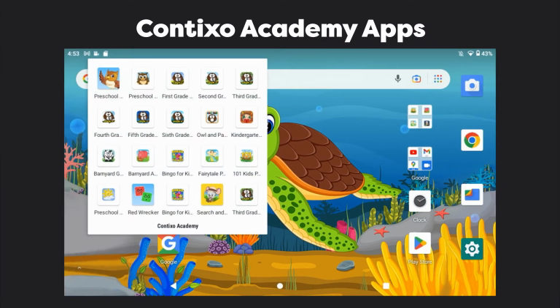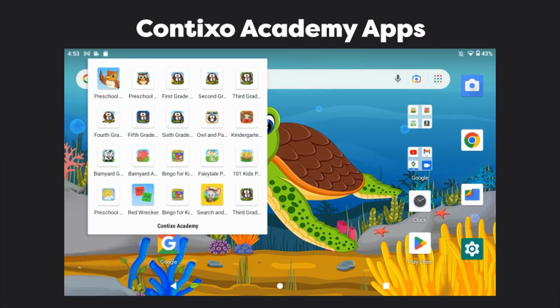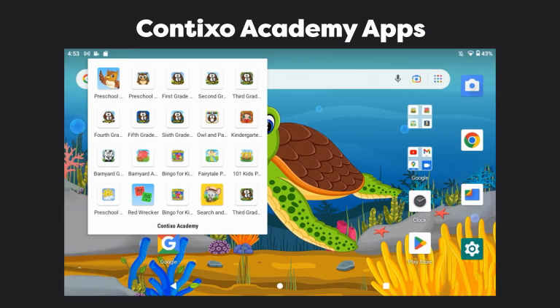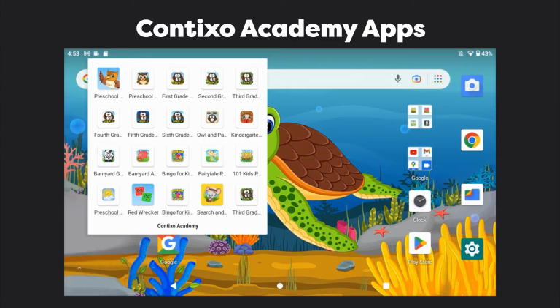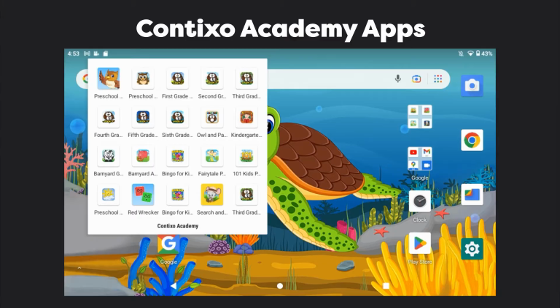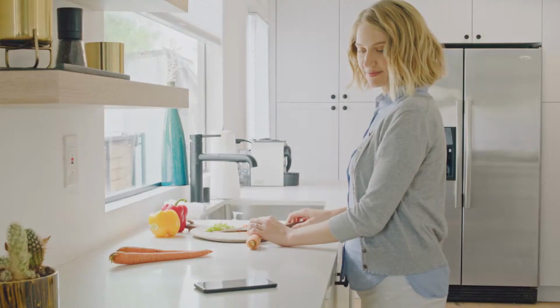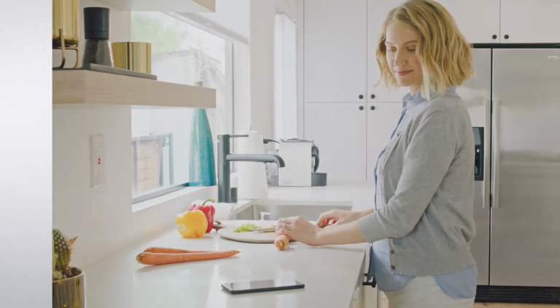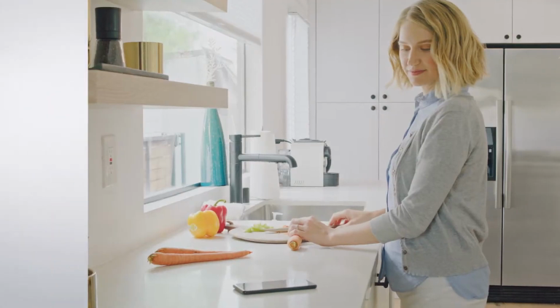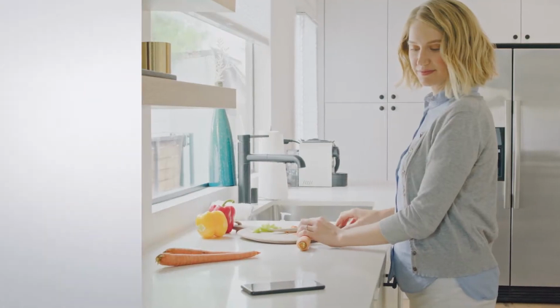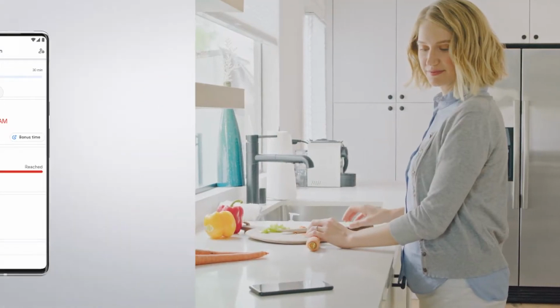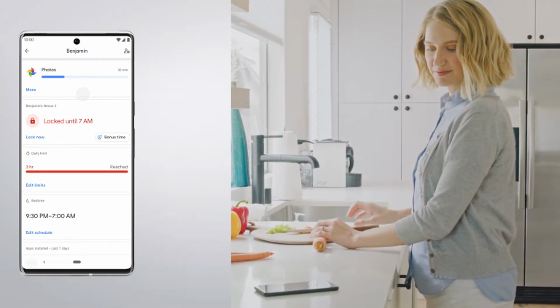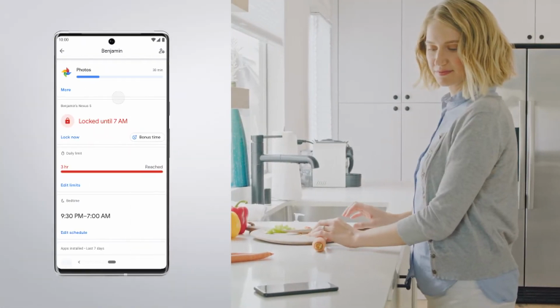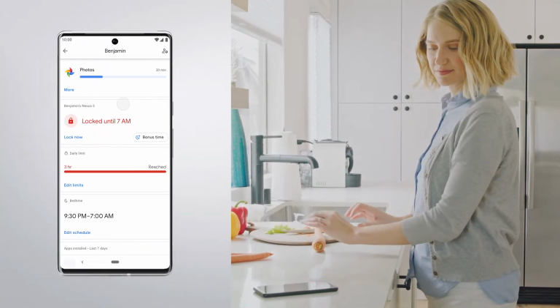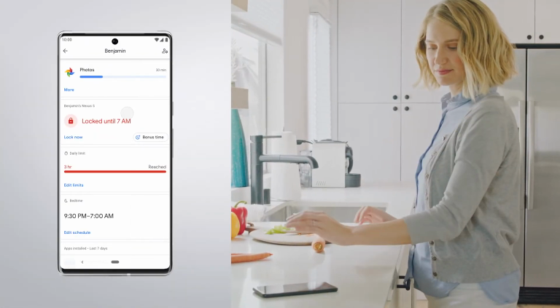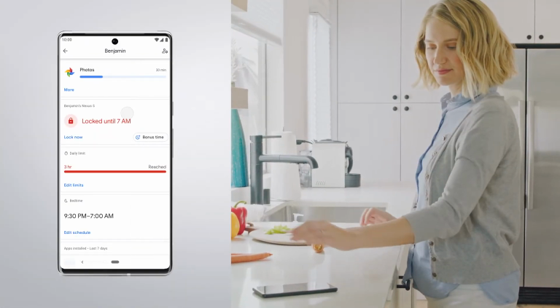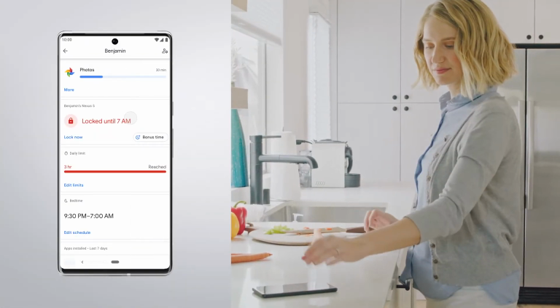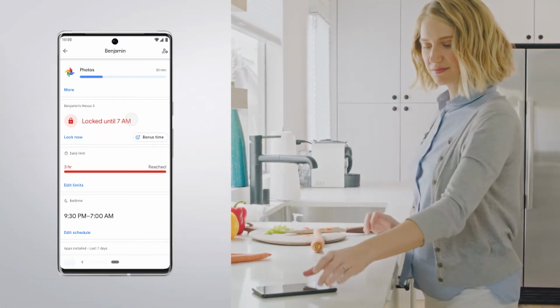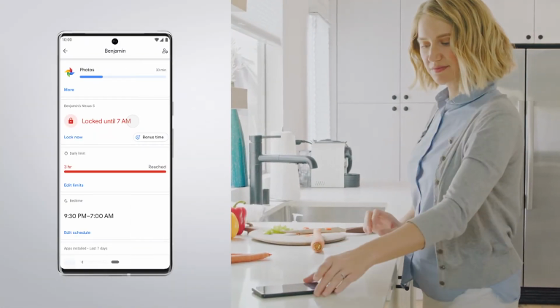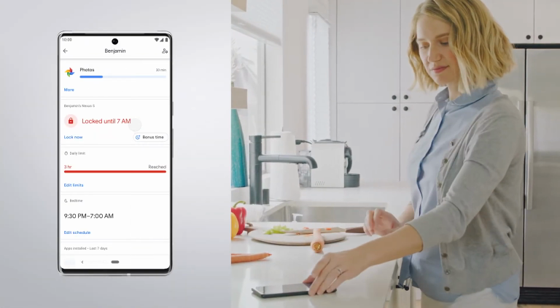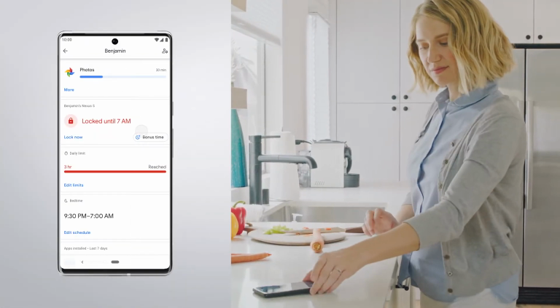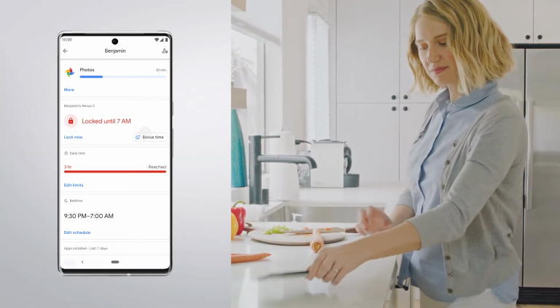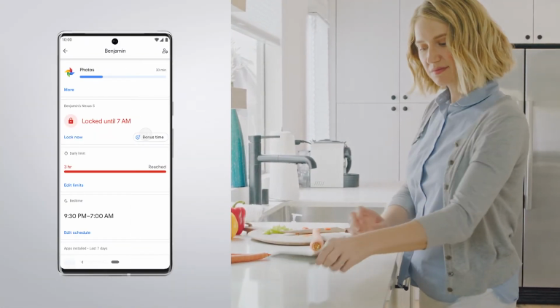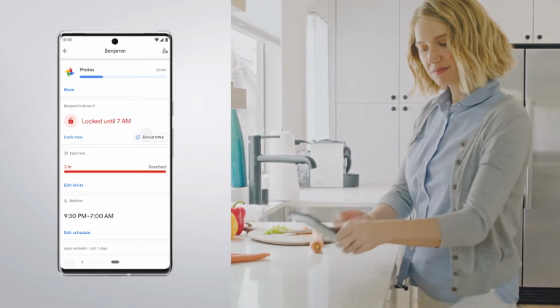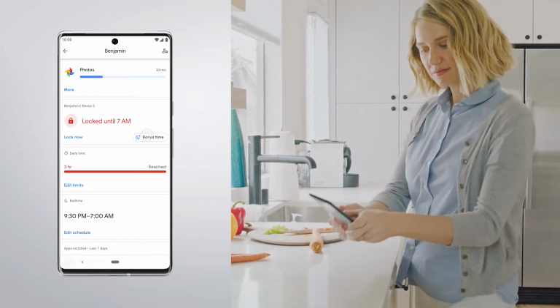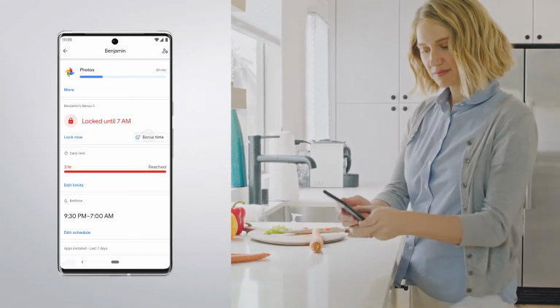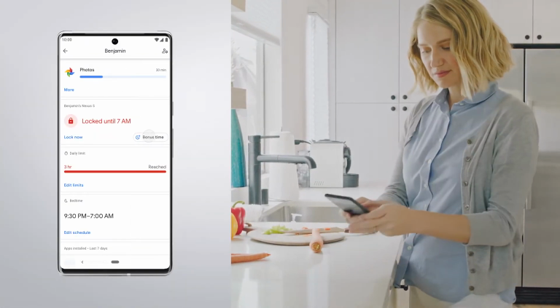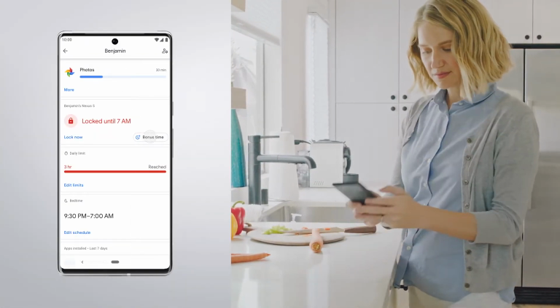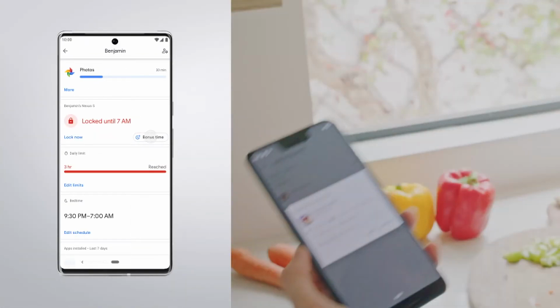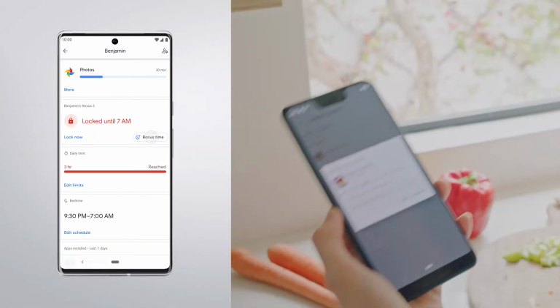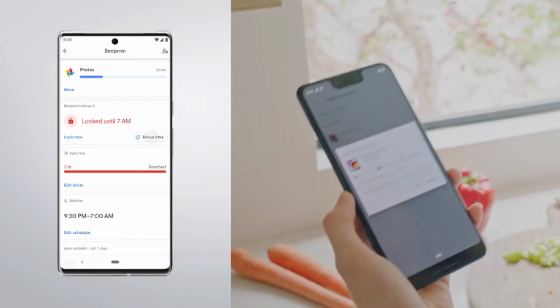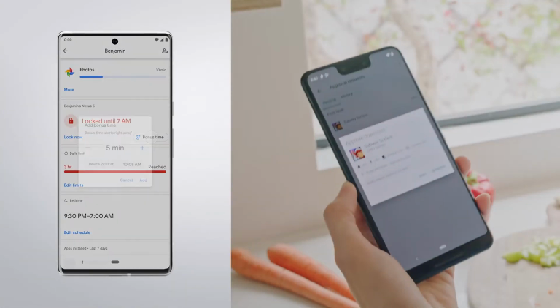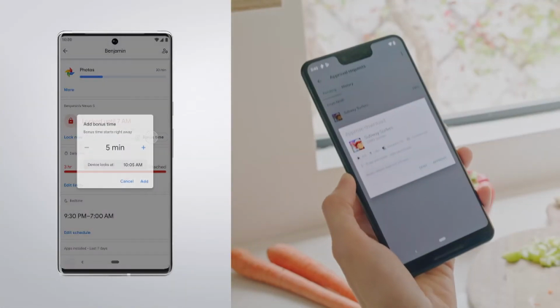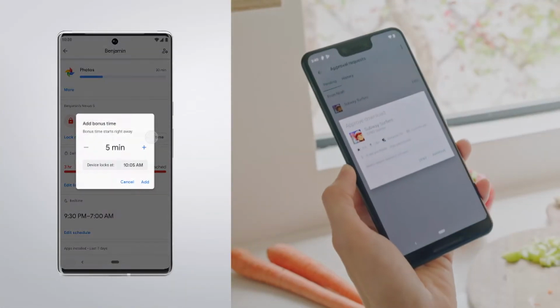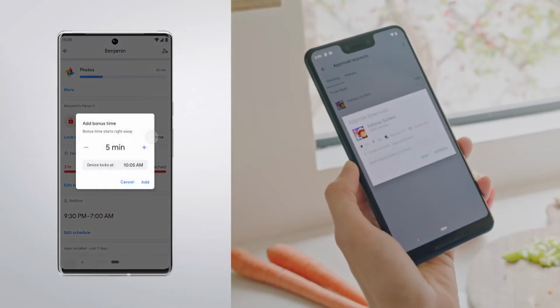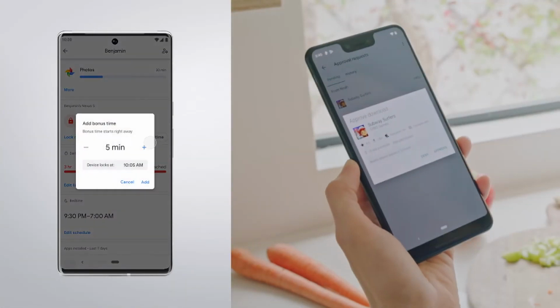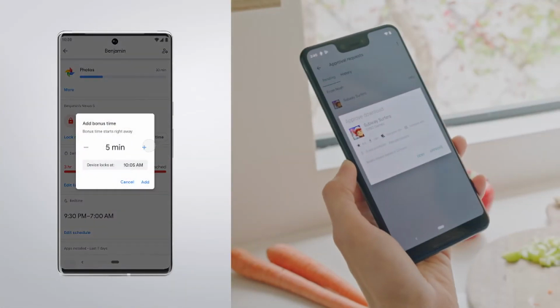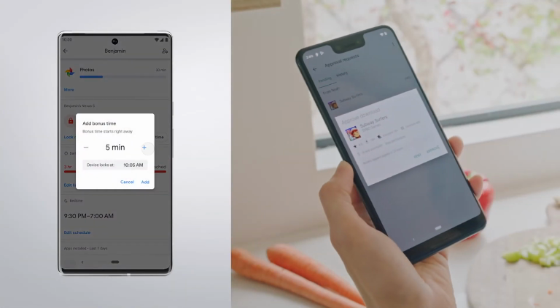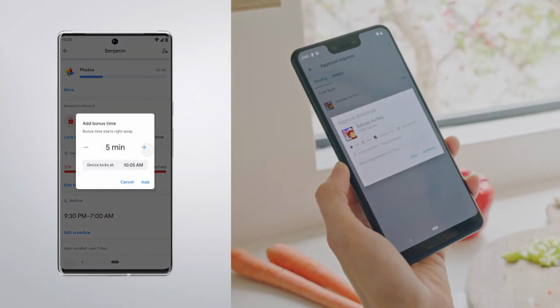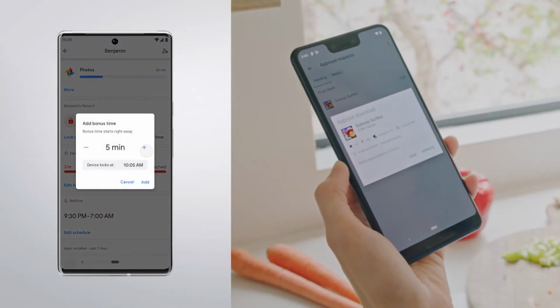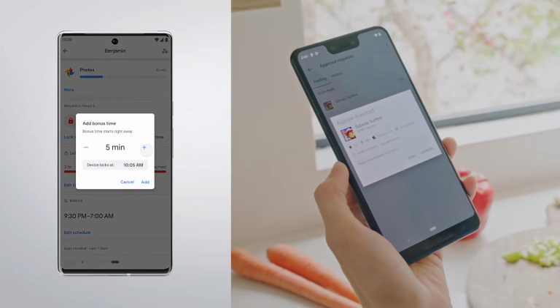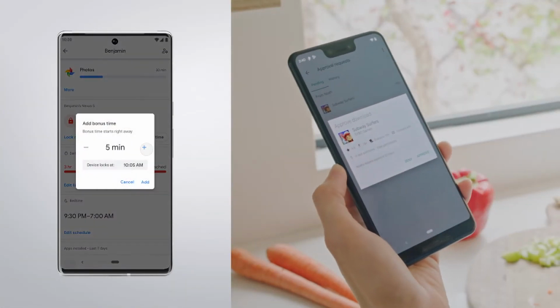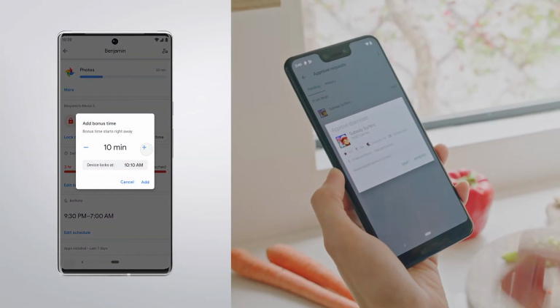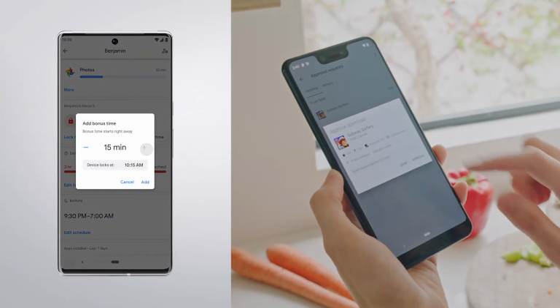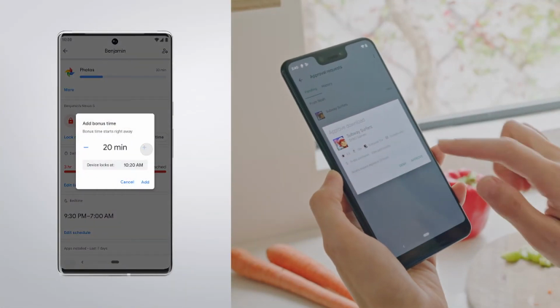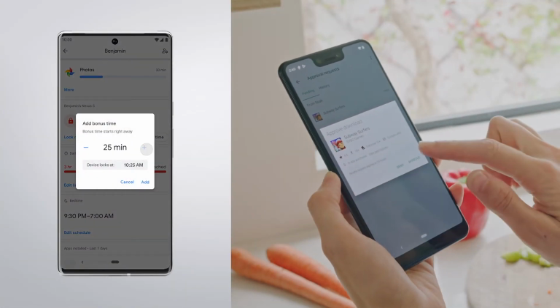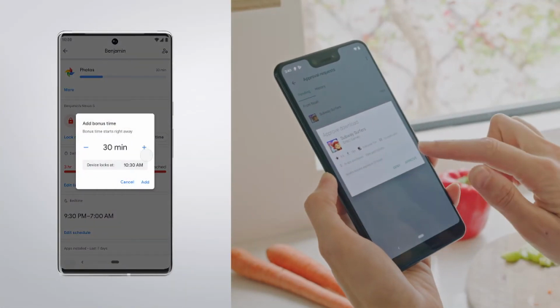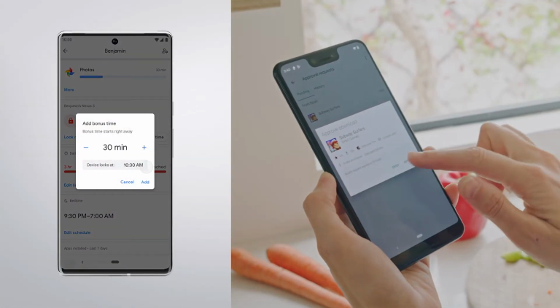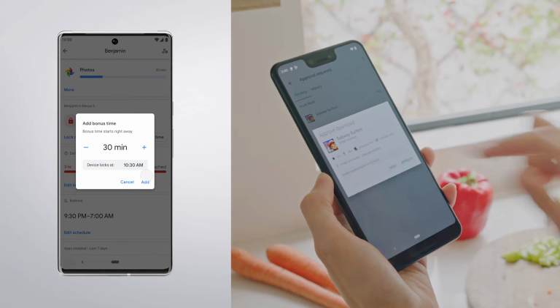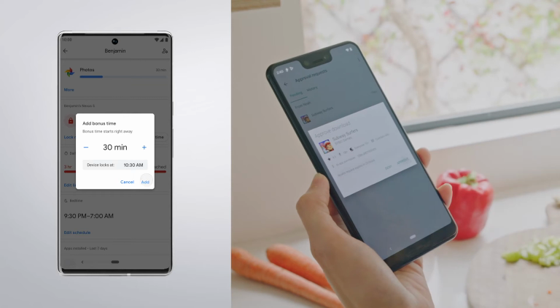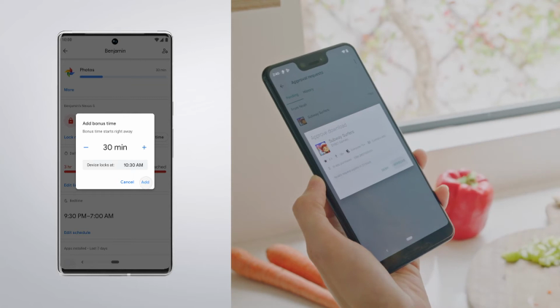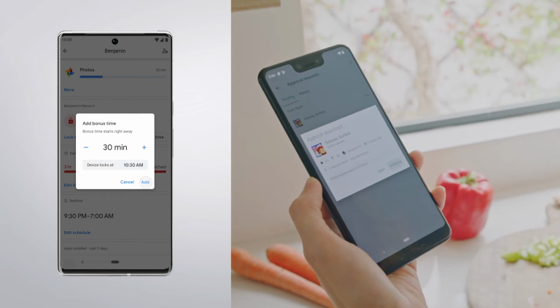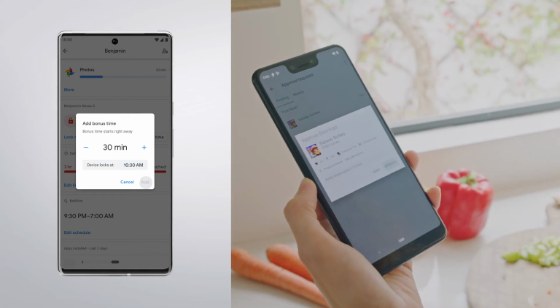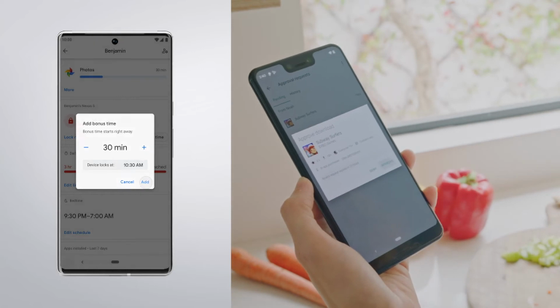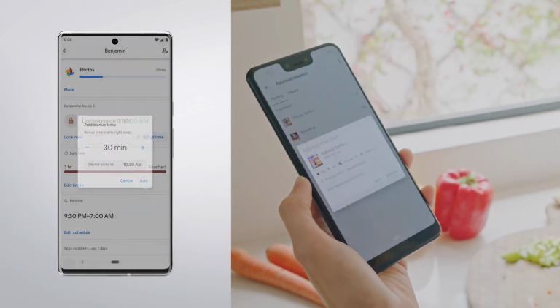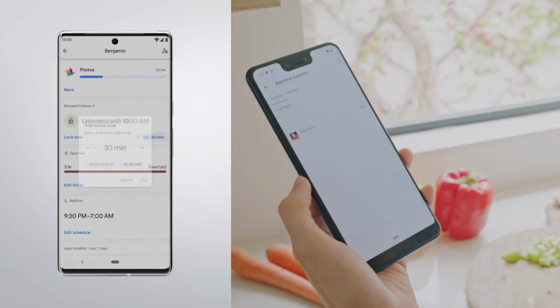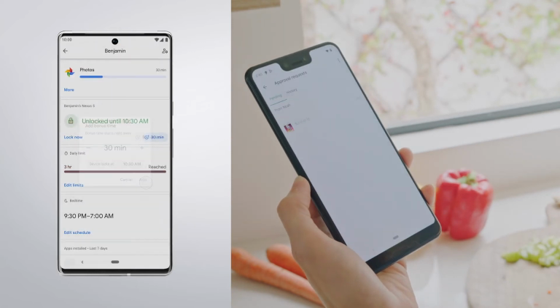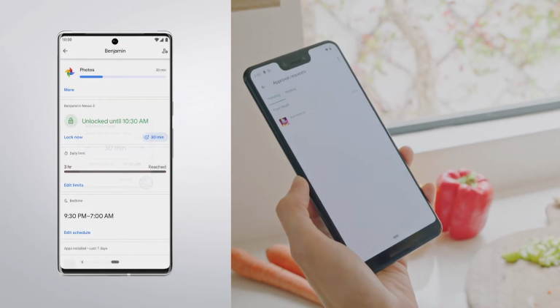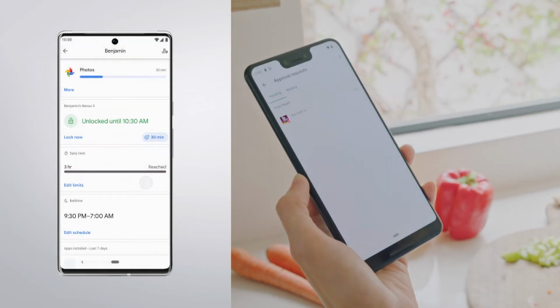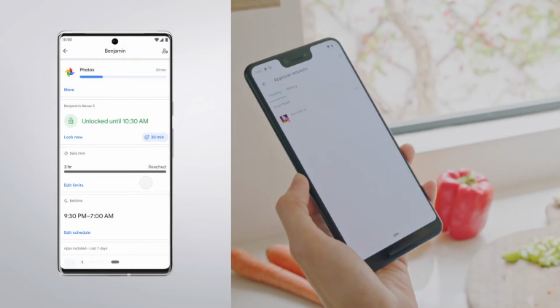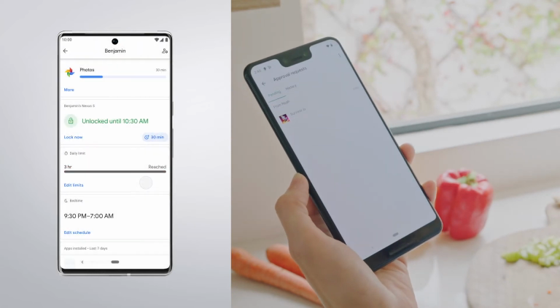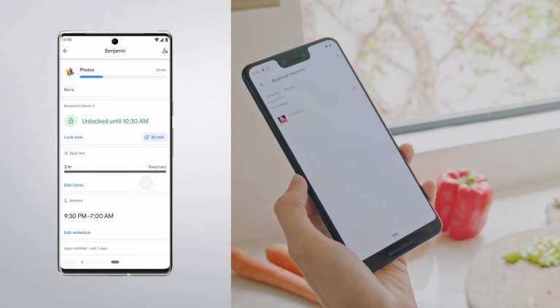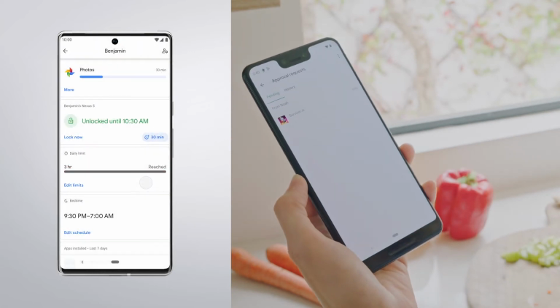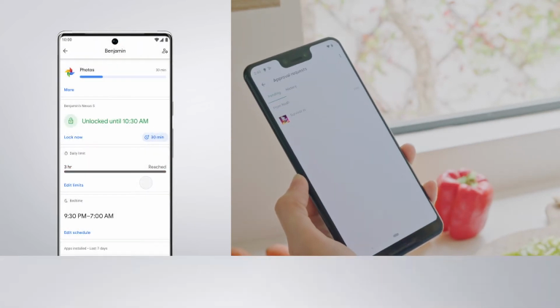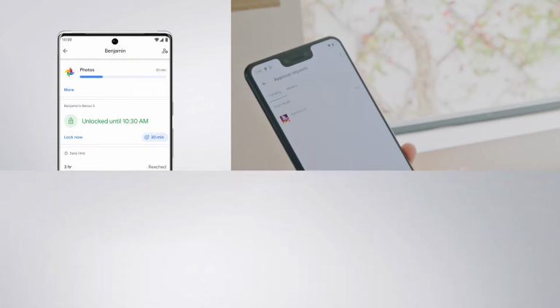With Family Link, getting my parents' permission to get even more apps, books, and movies from the Google Play Store is so easy.